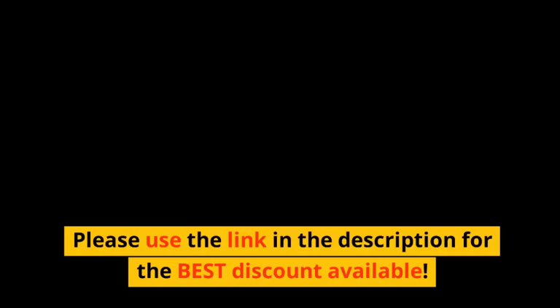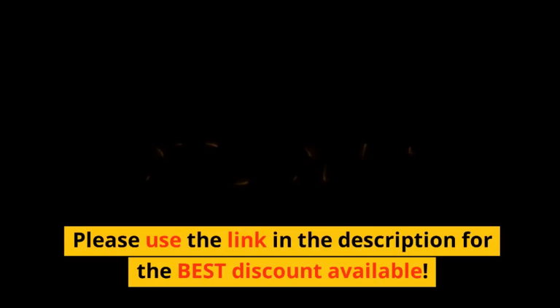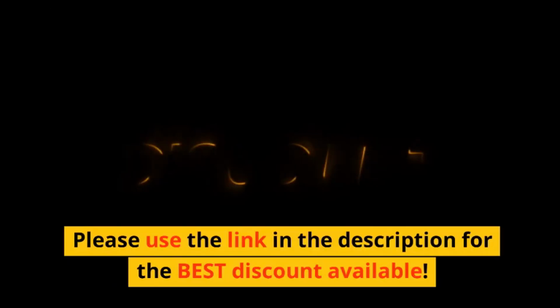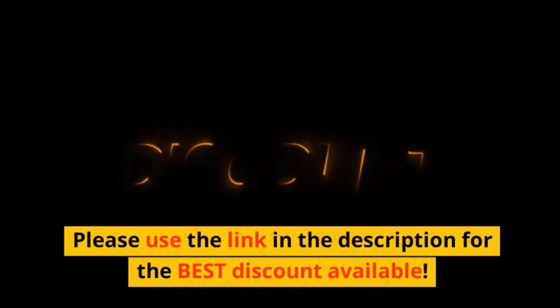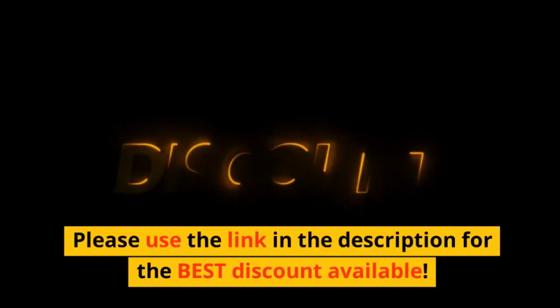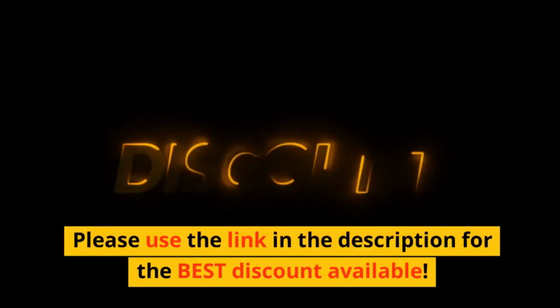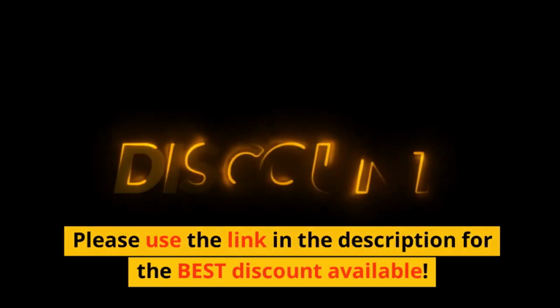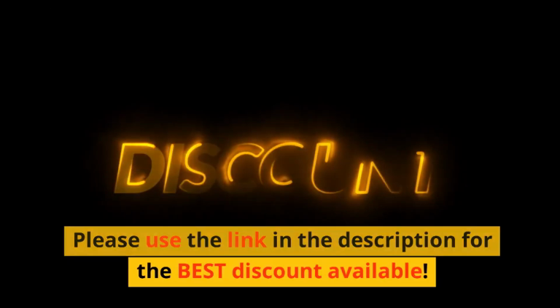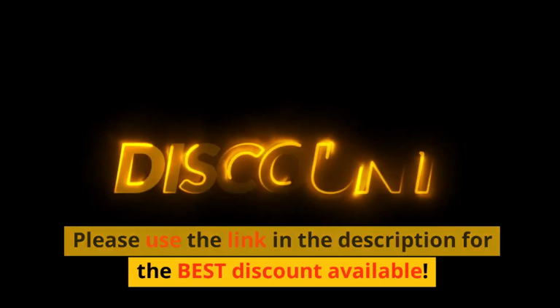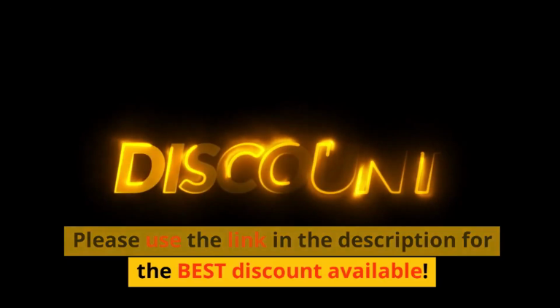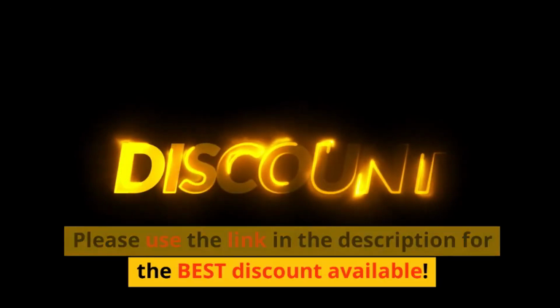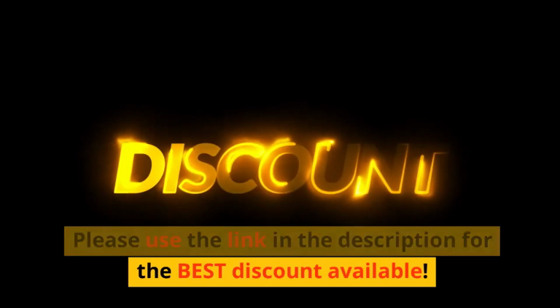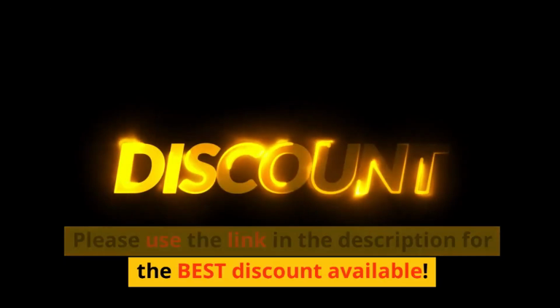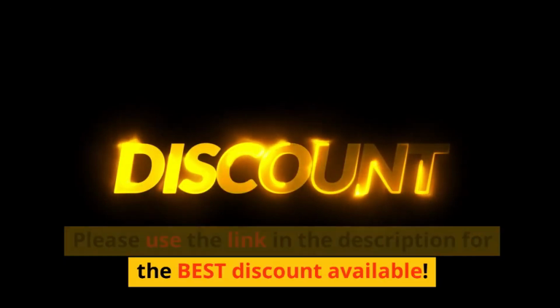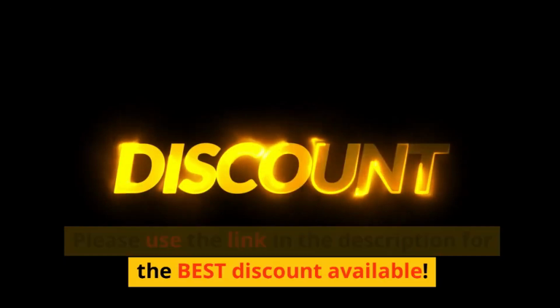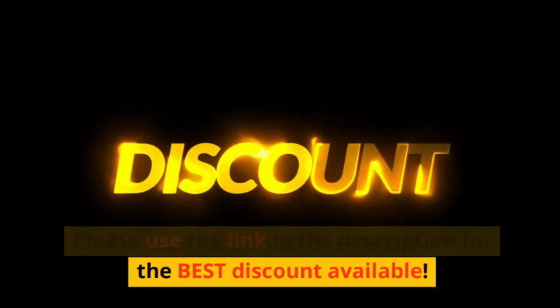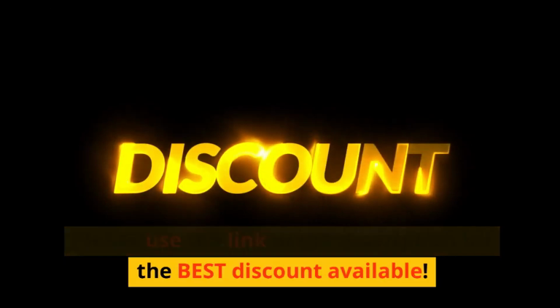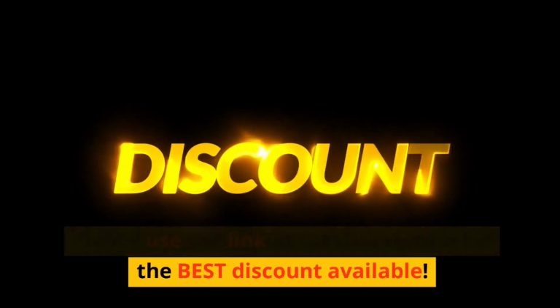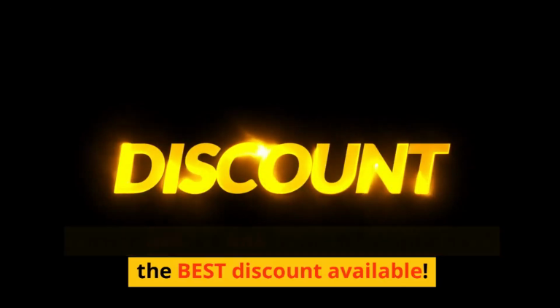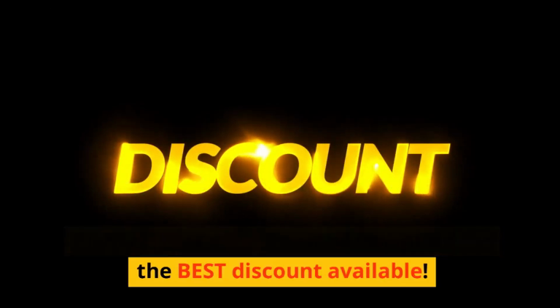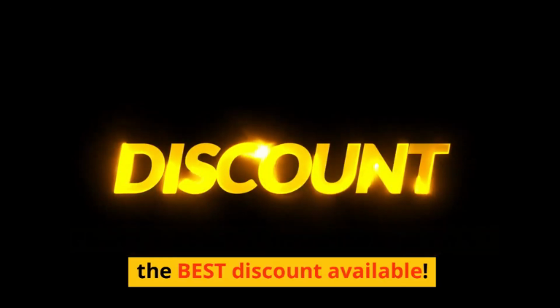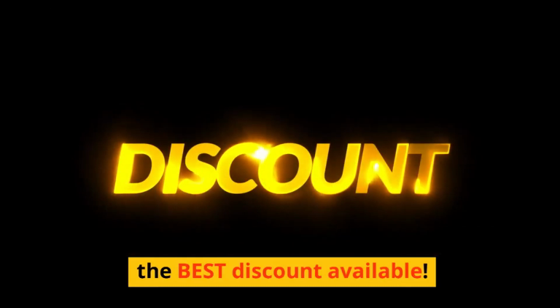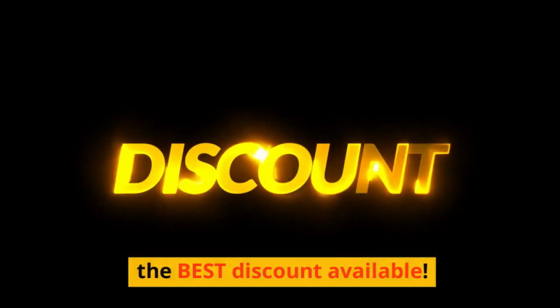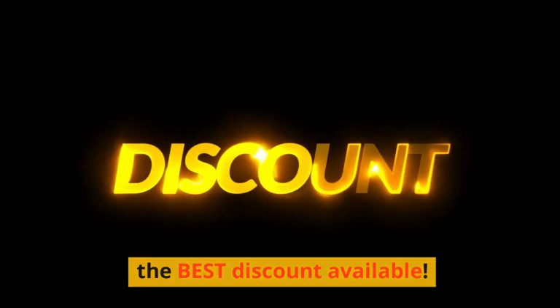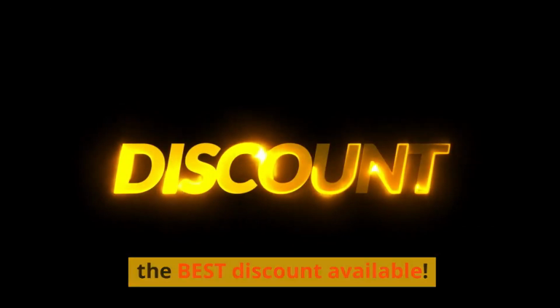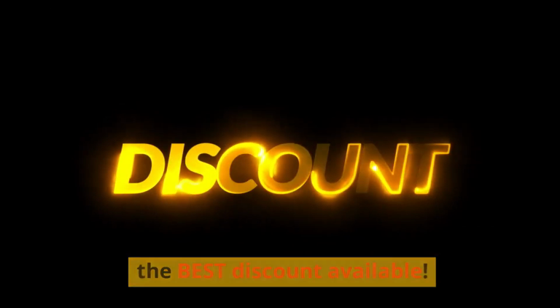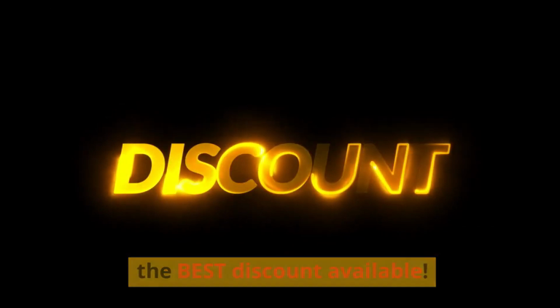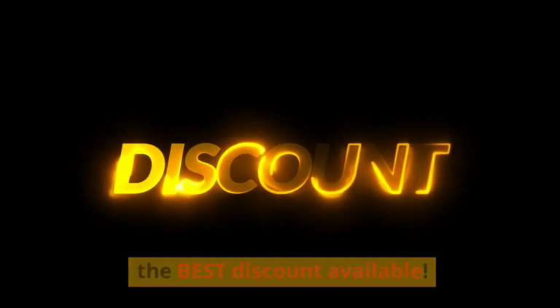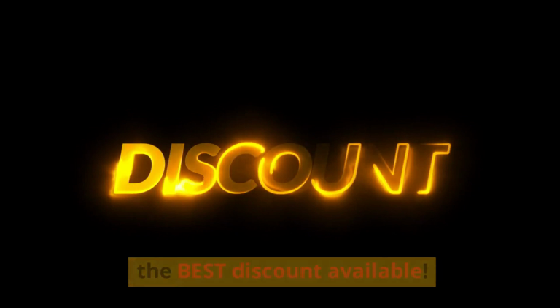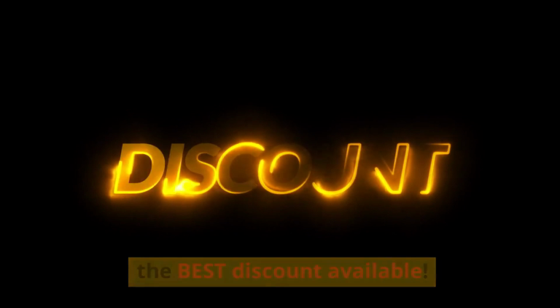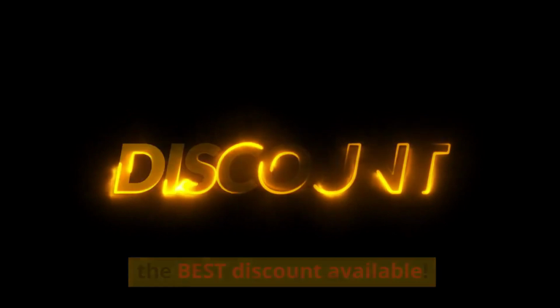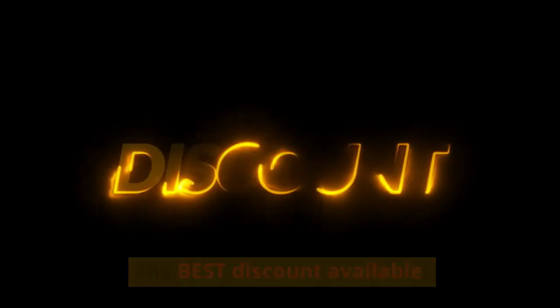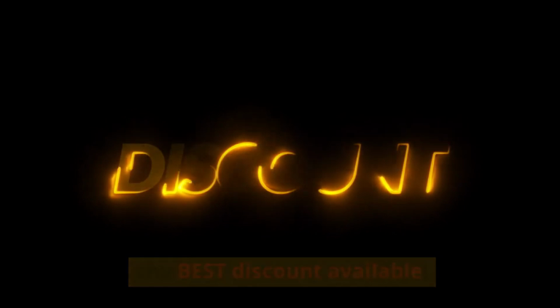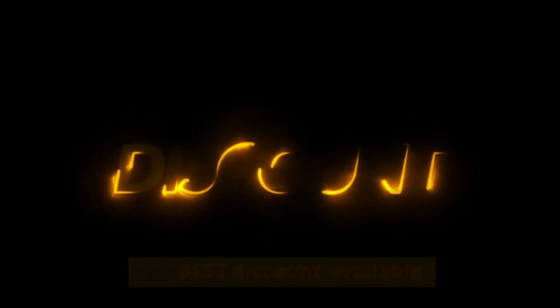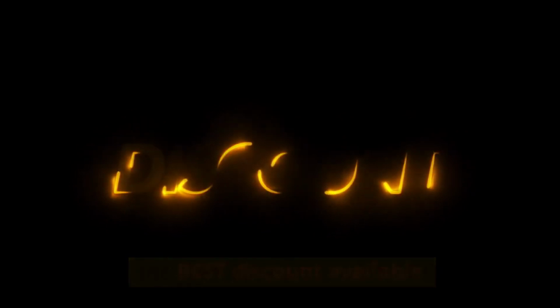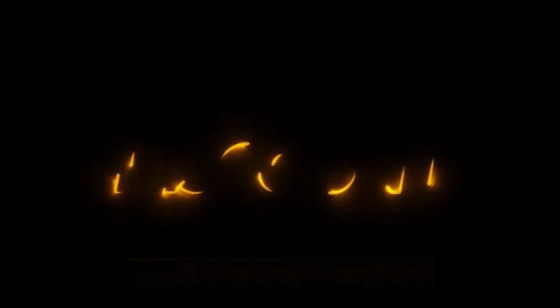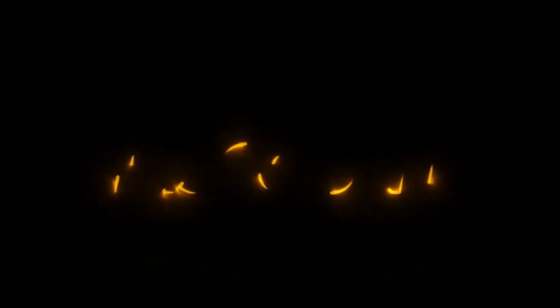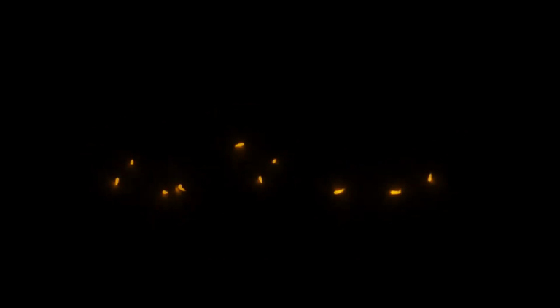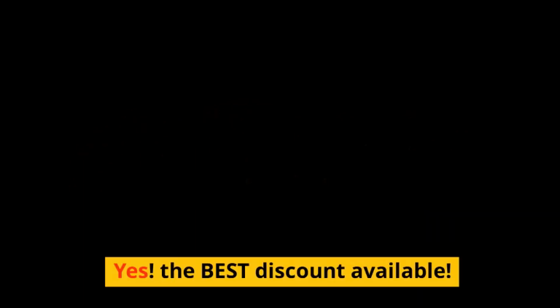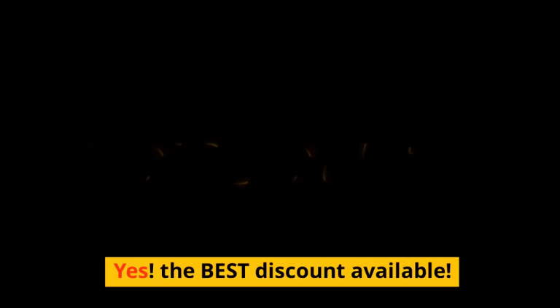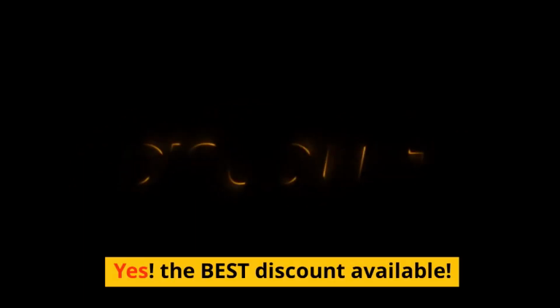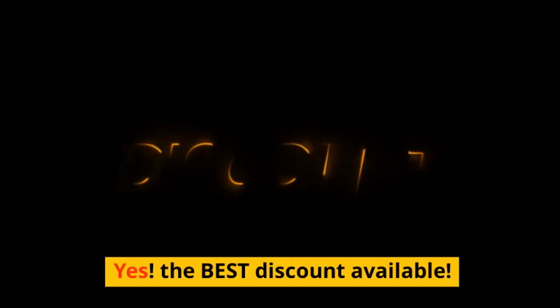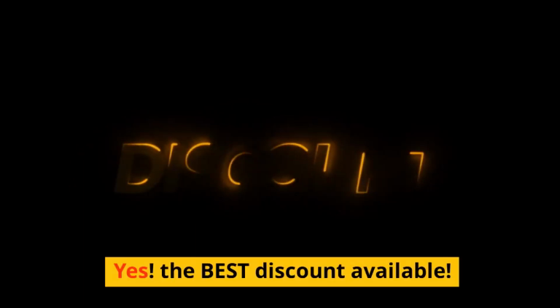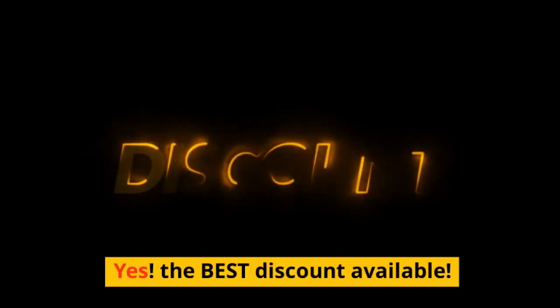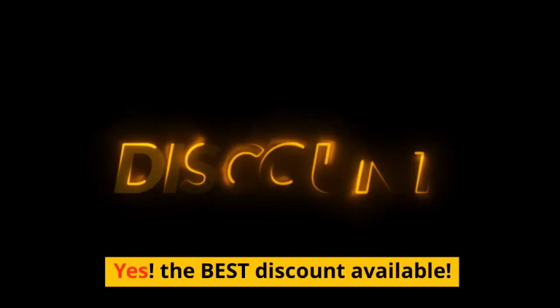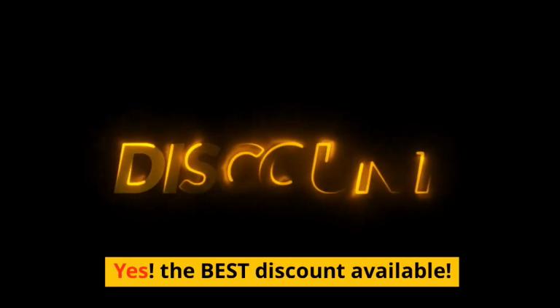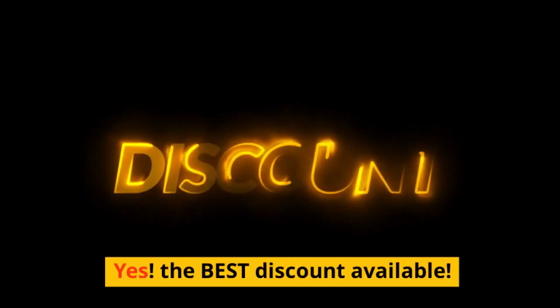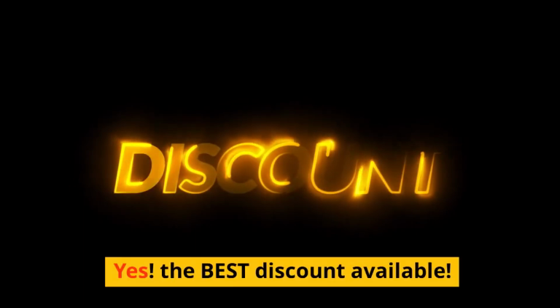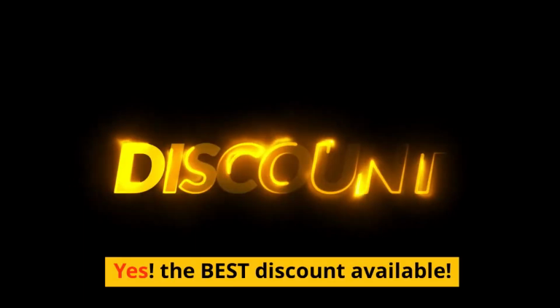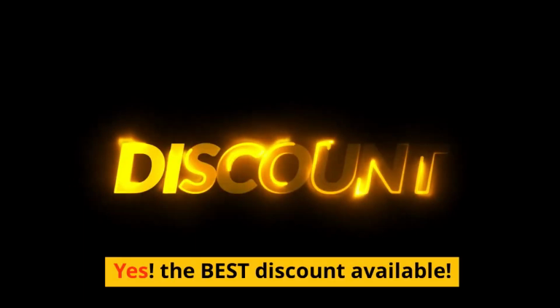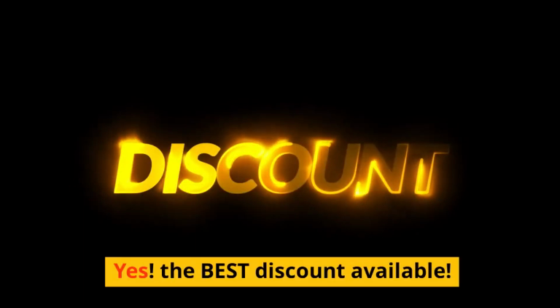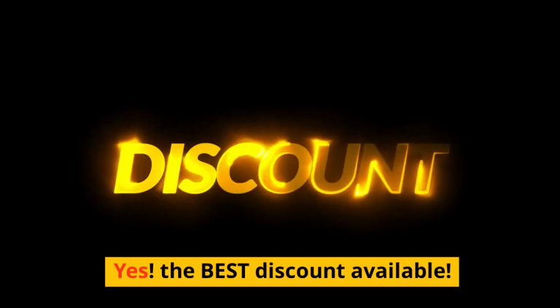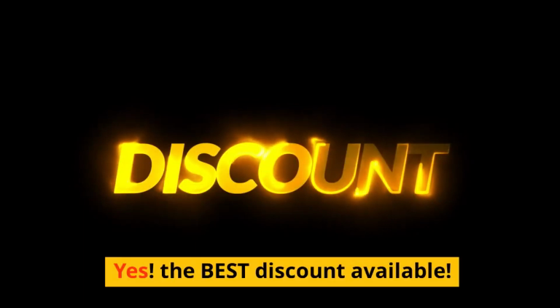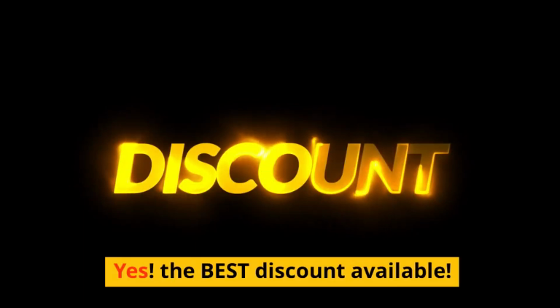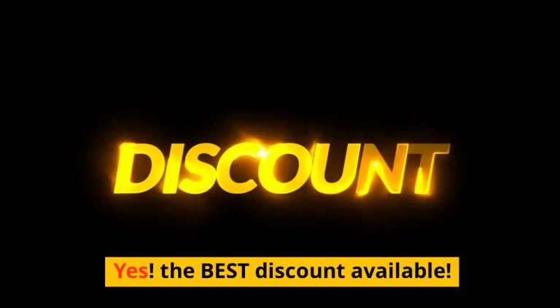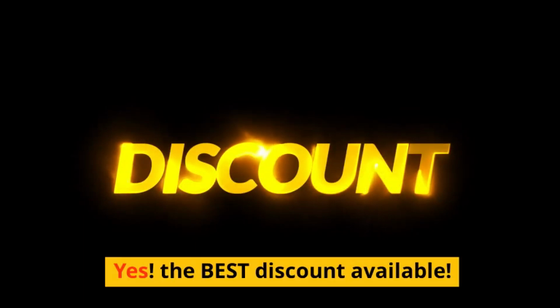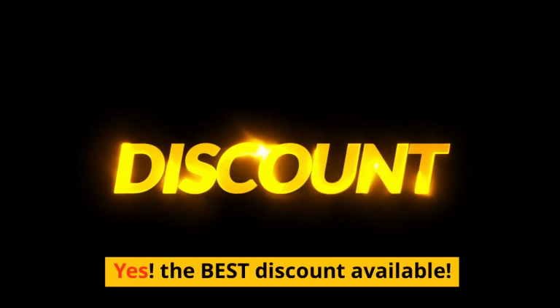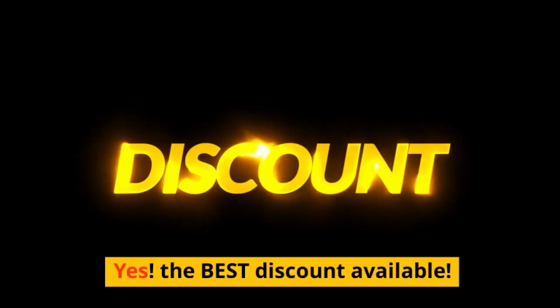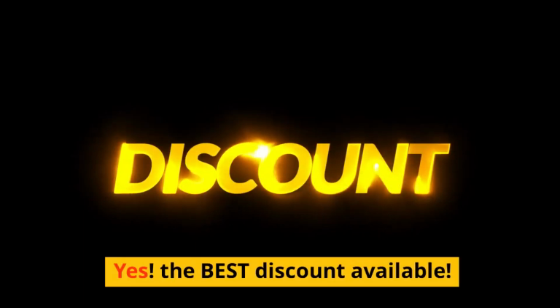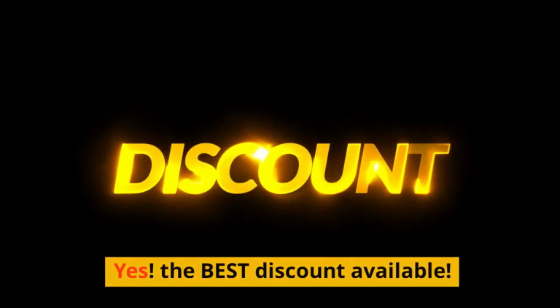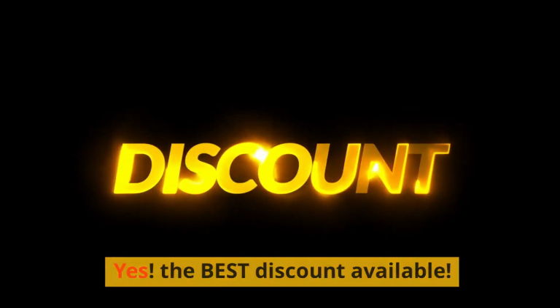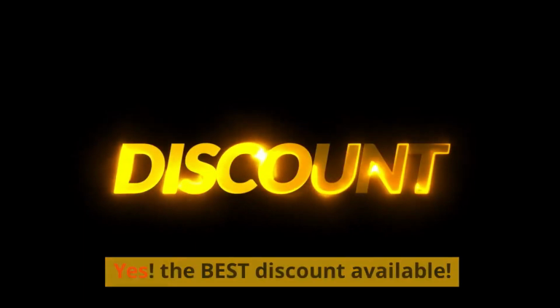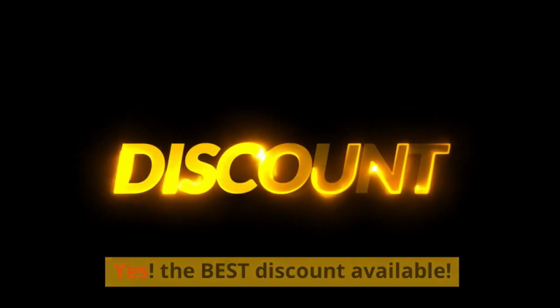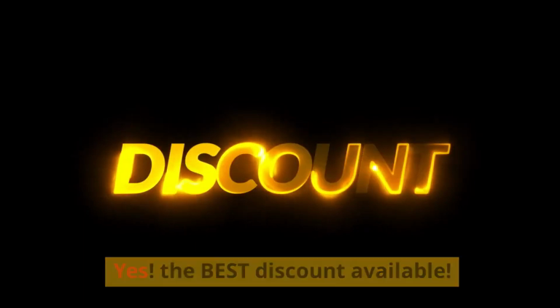Please use the link in the description for the best discount available.